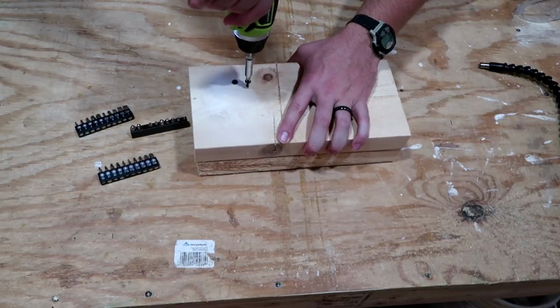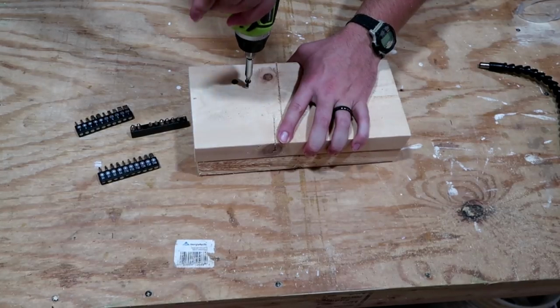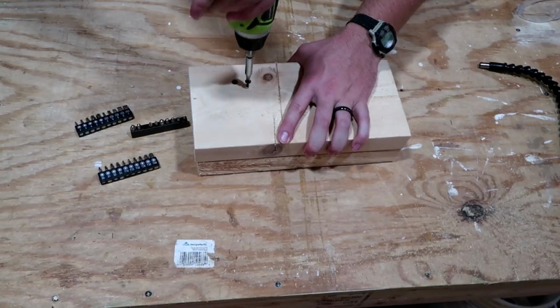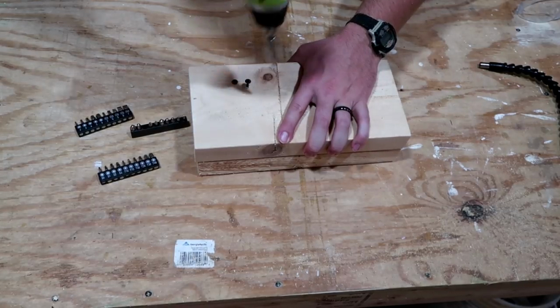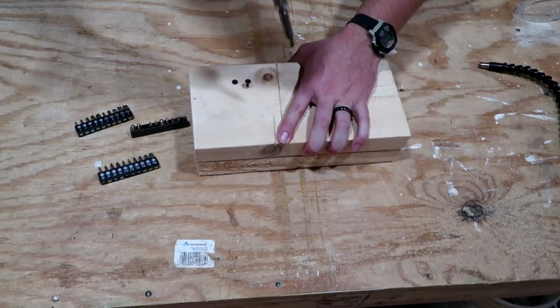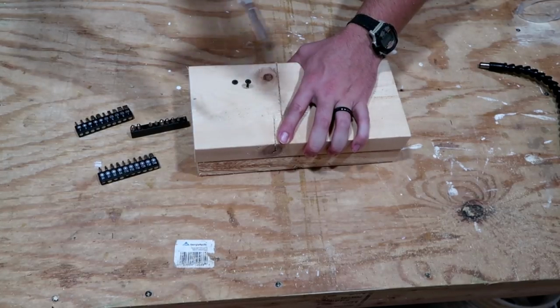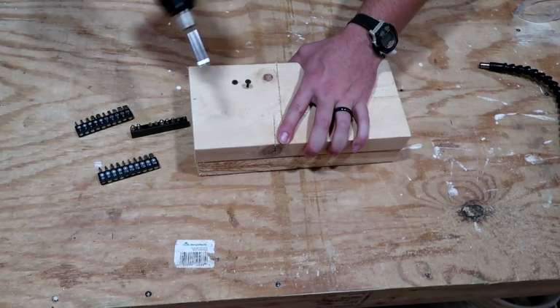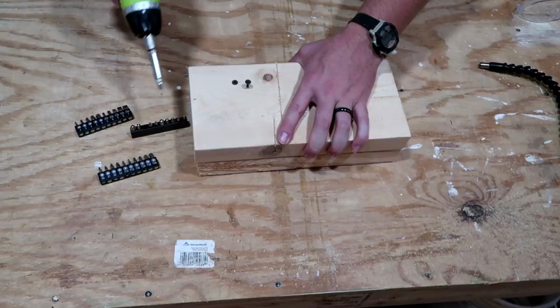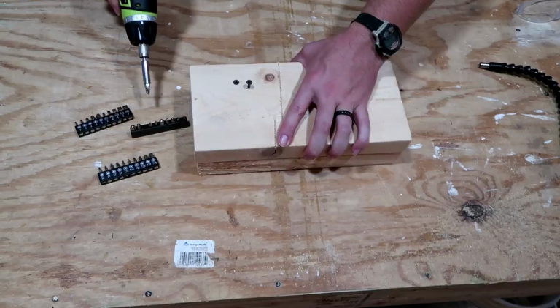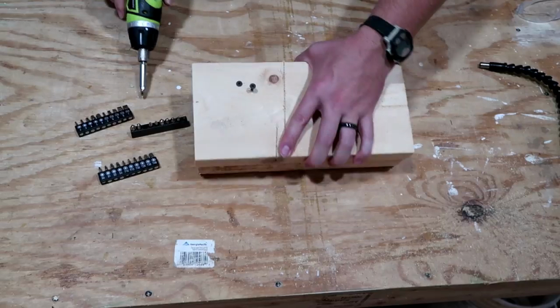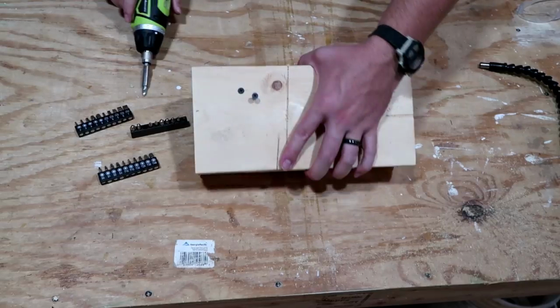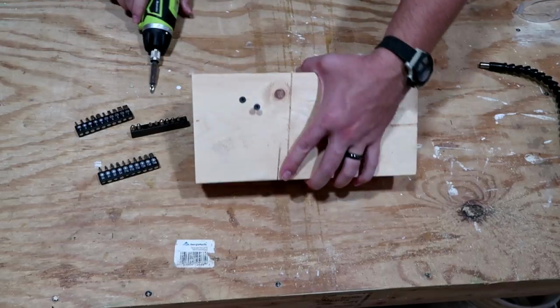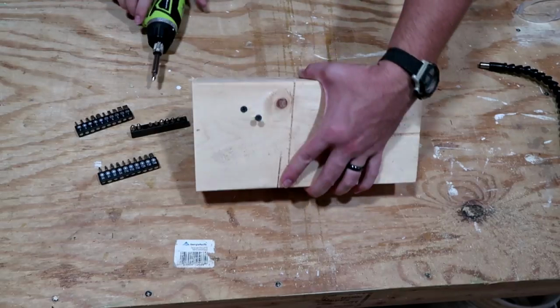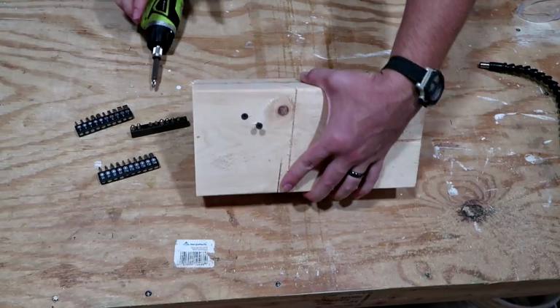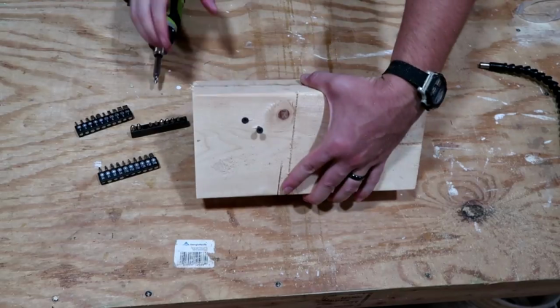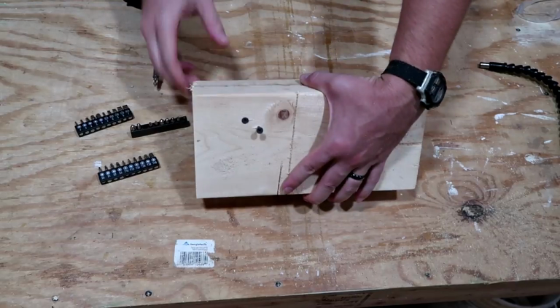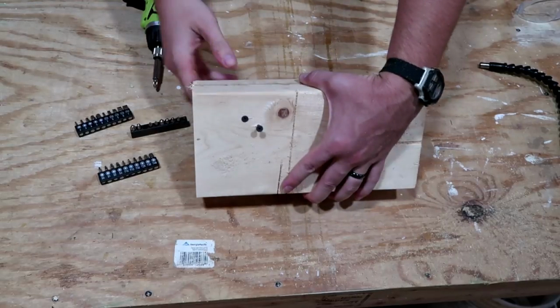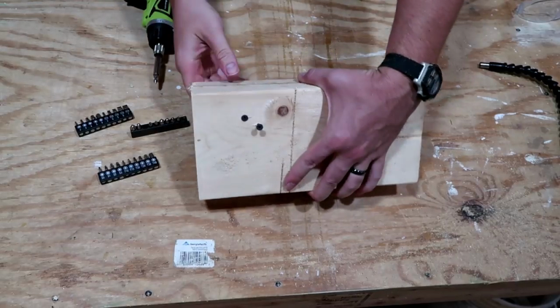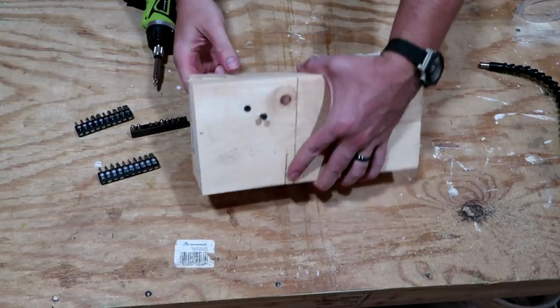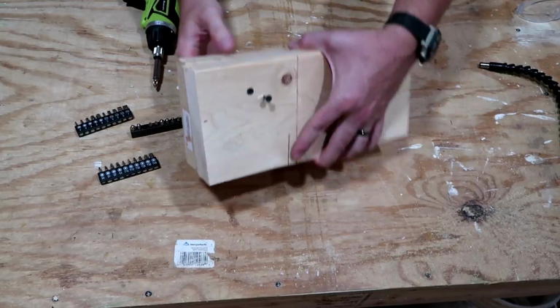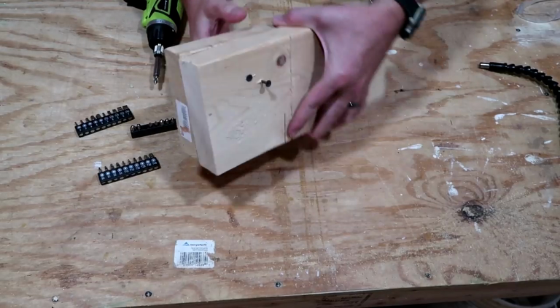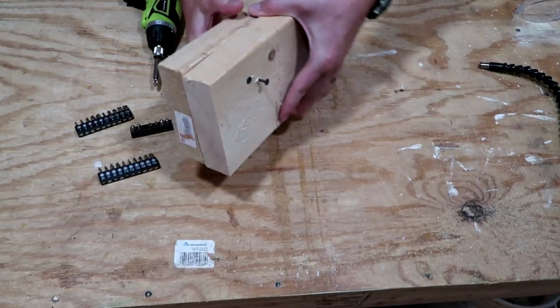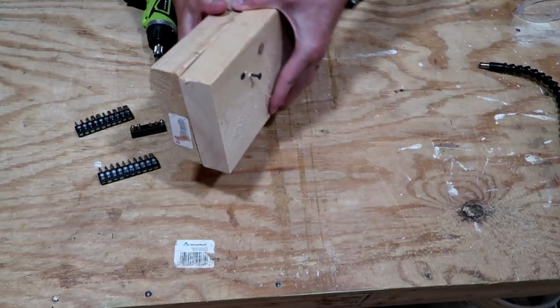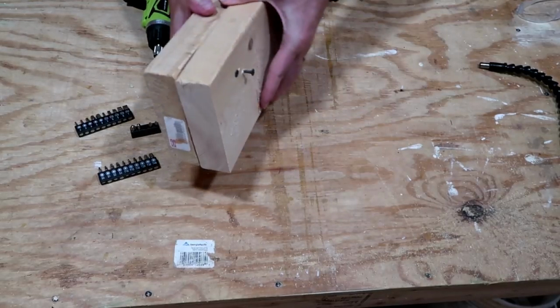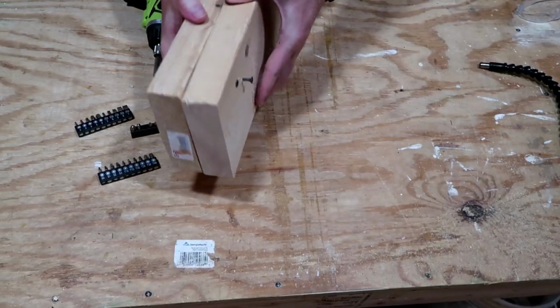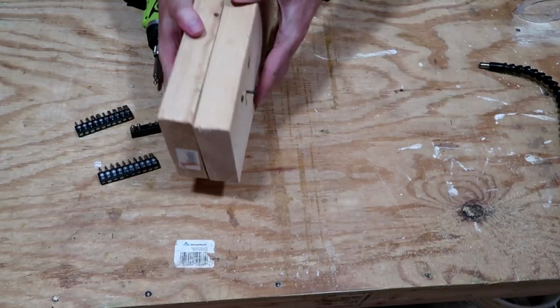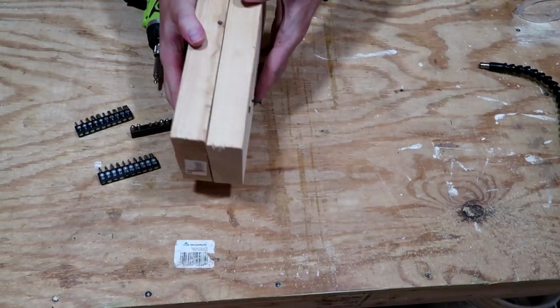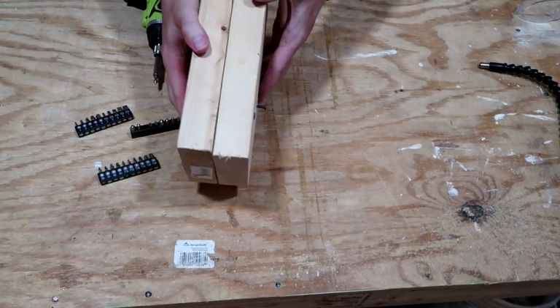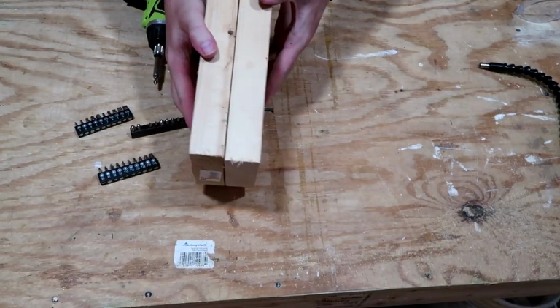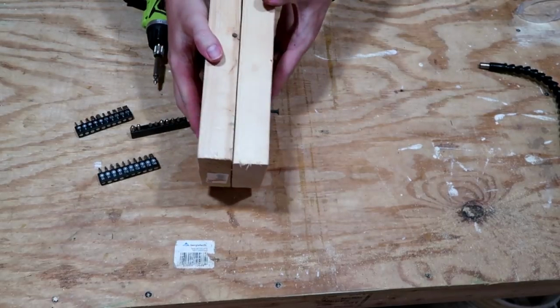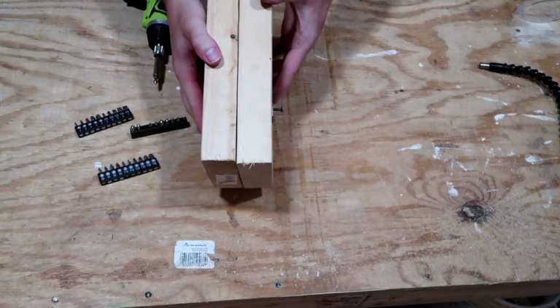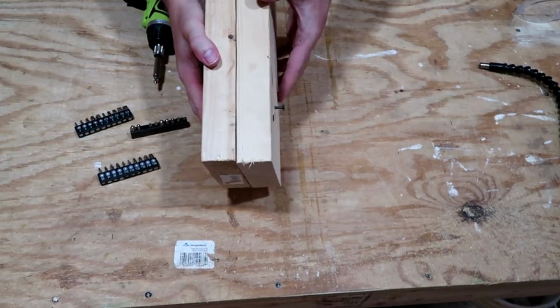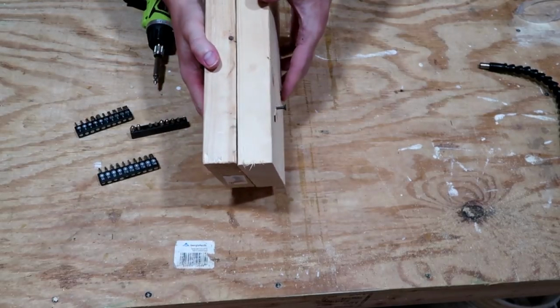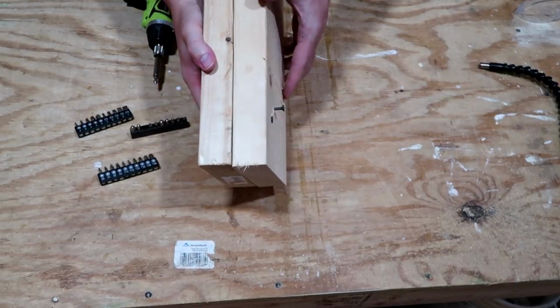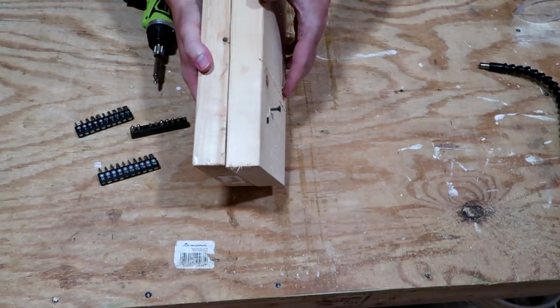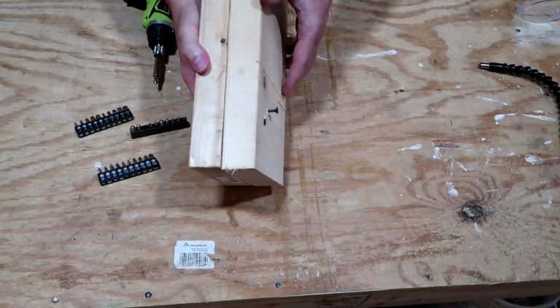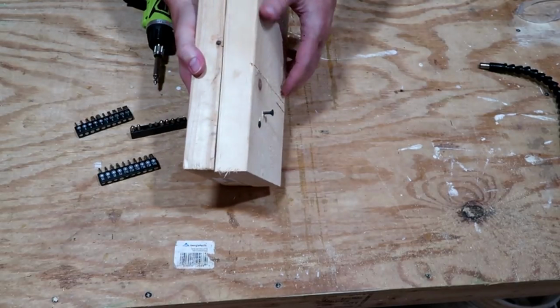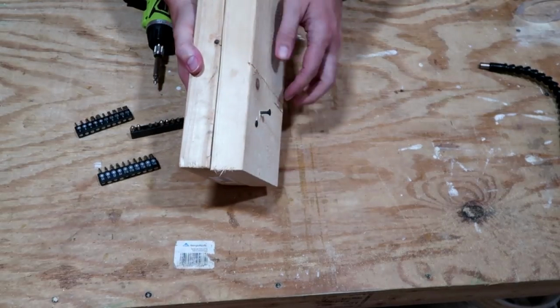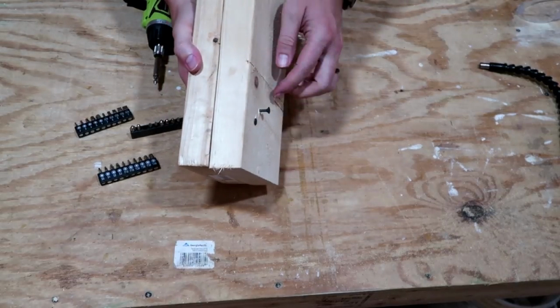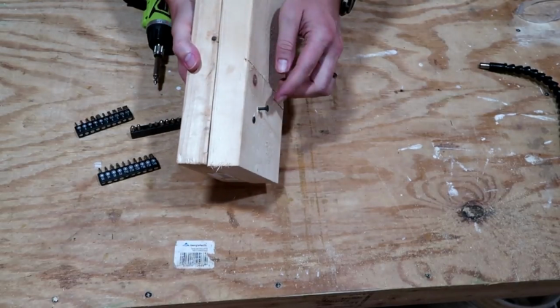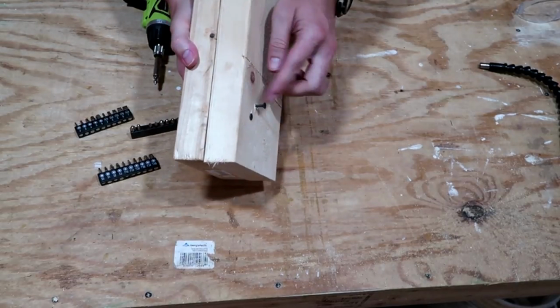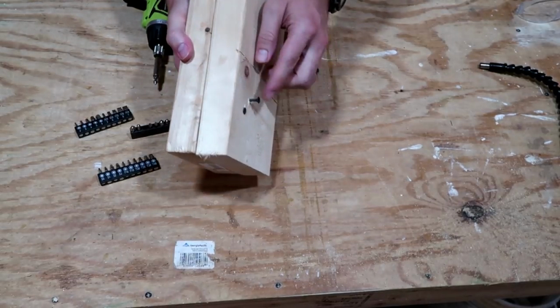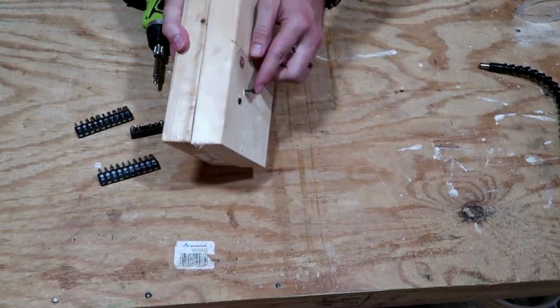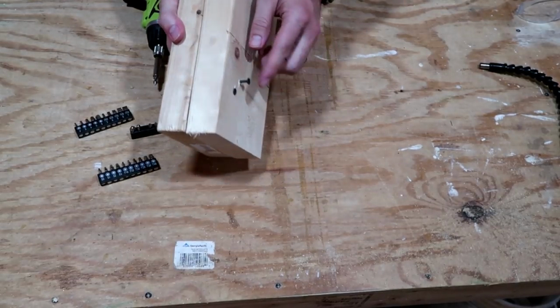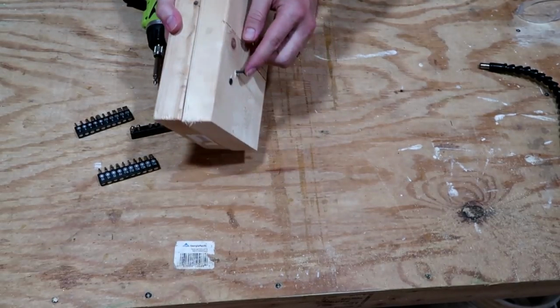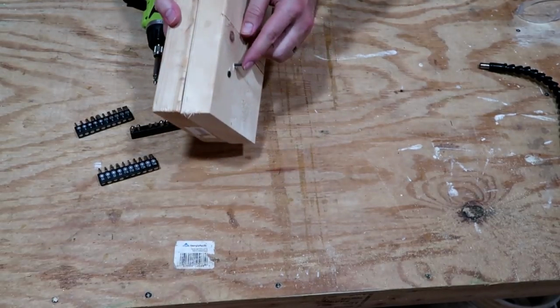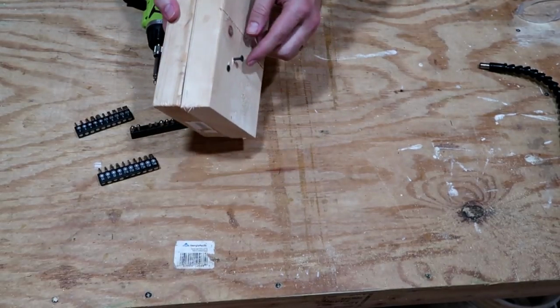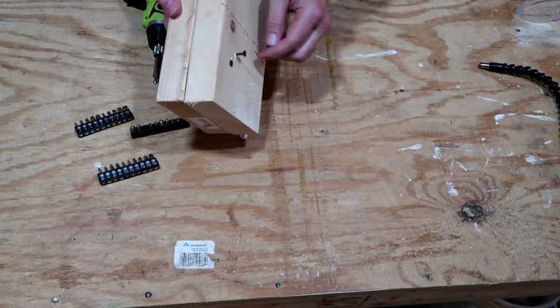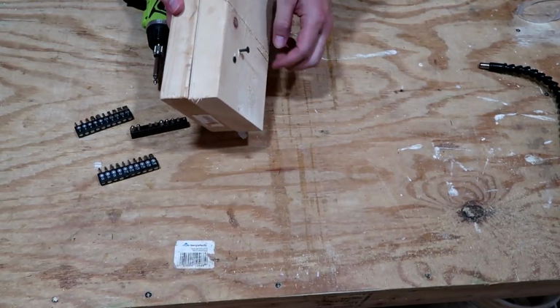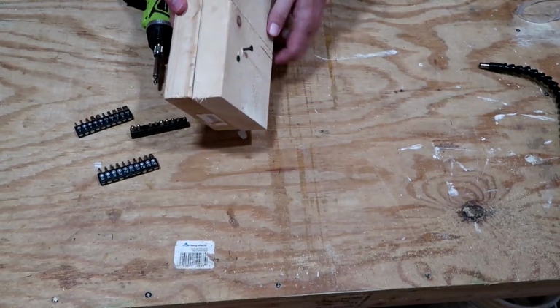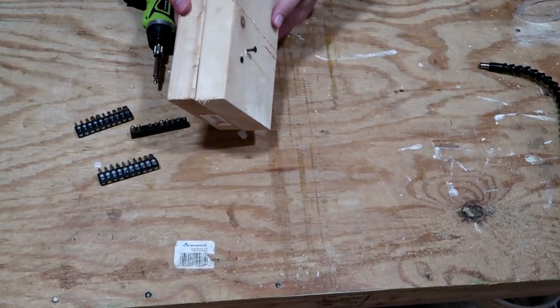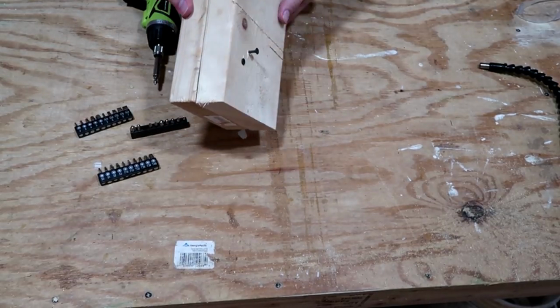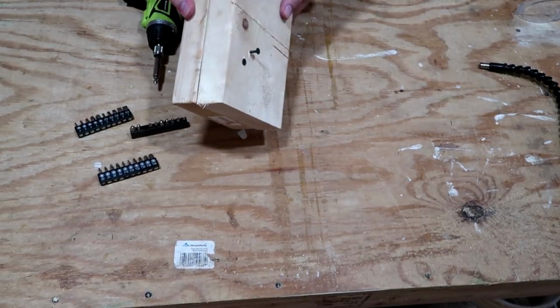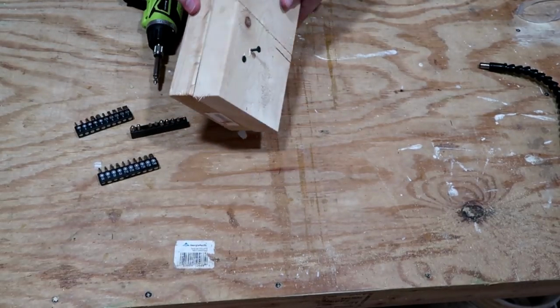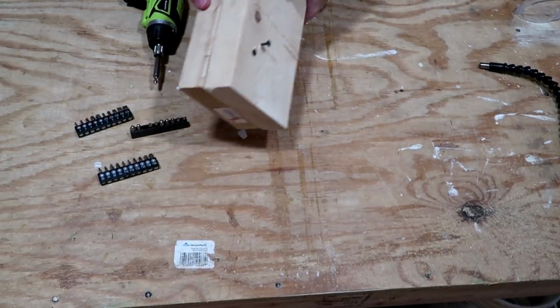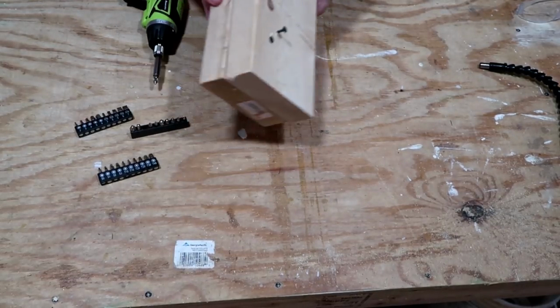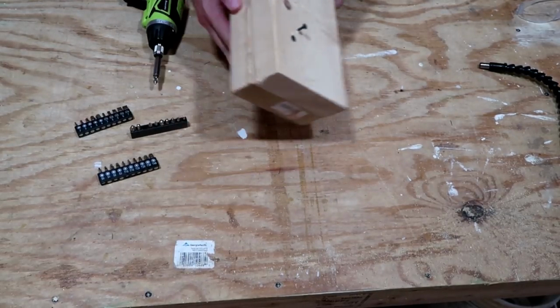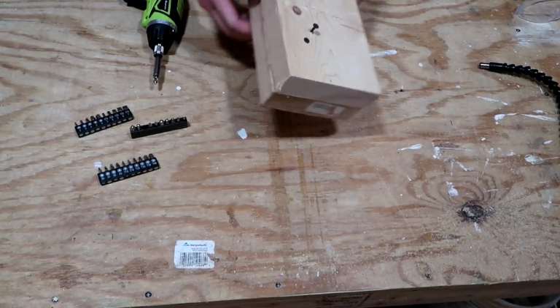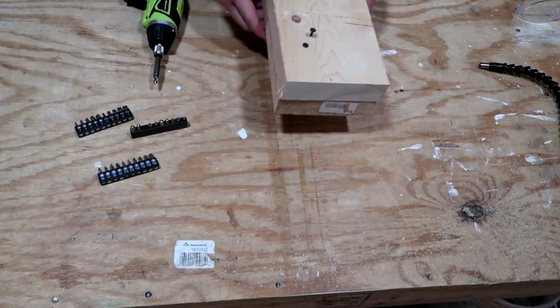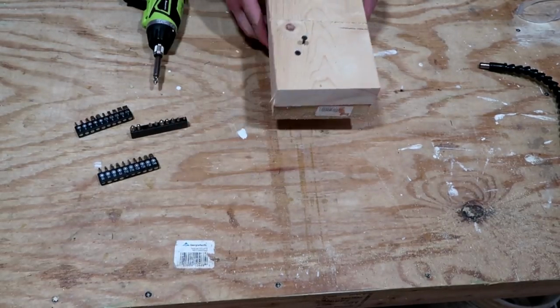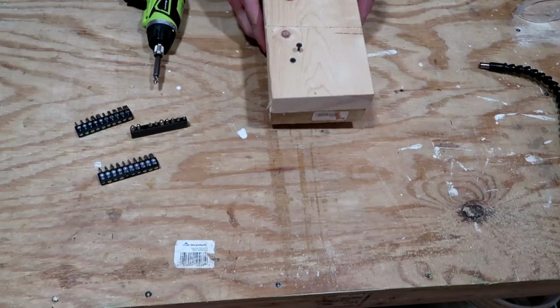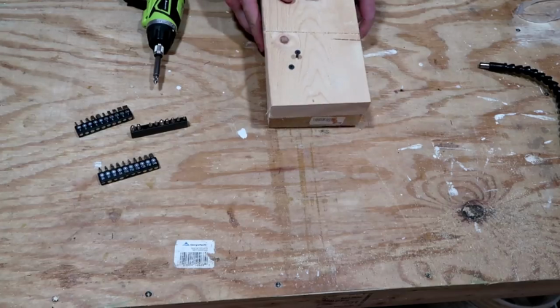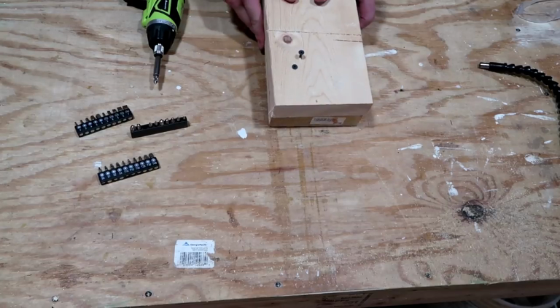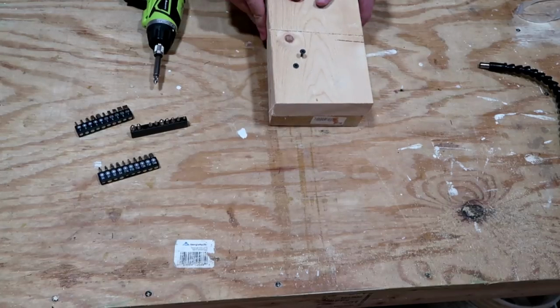Very nice — no problems there. Now this two and a half inch one should also be manageable, just a little bit longer. I'll crank it up to setting four and see if this will drive into a second board. Almost got it all the way in. Let's move on.